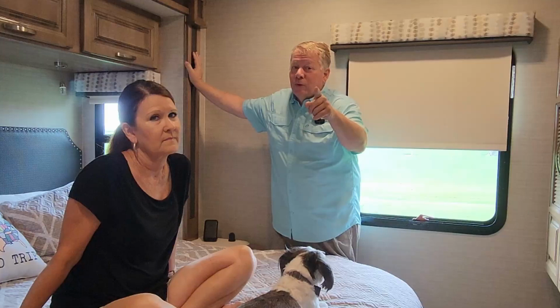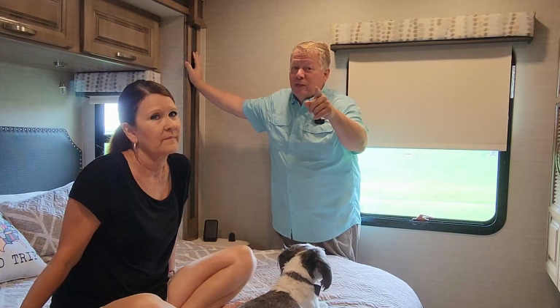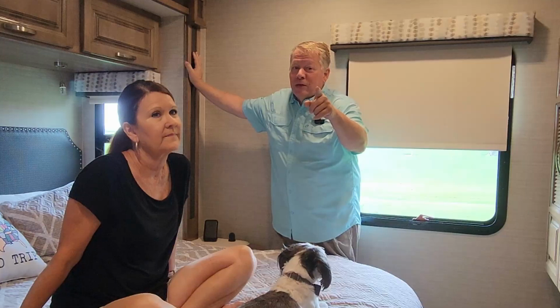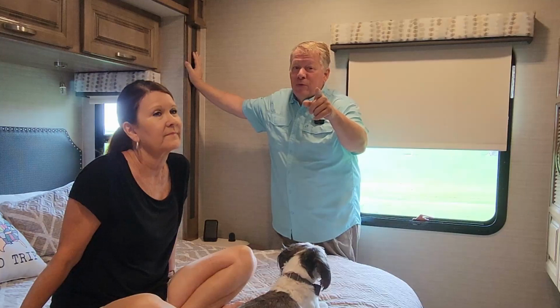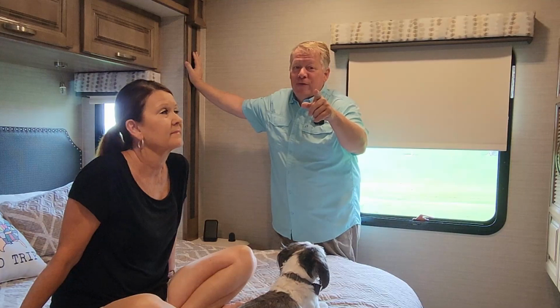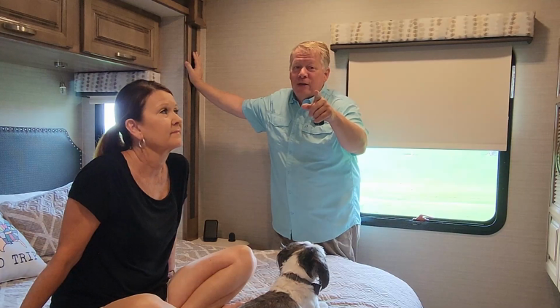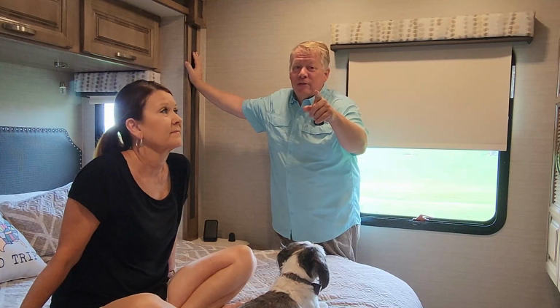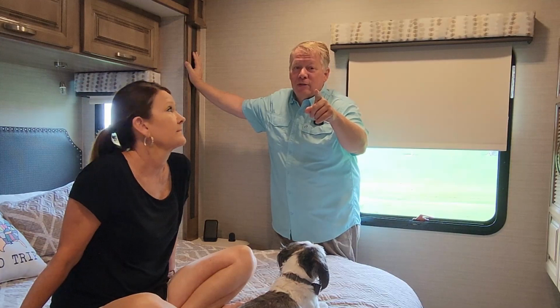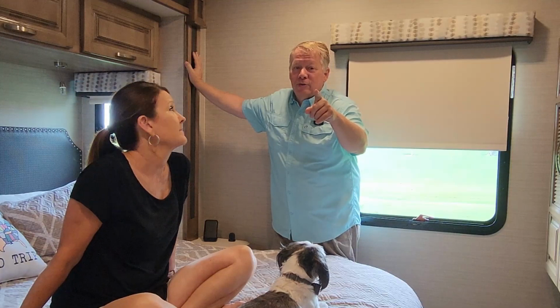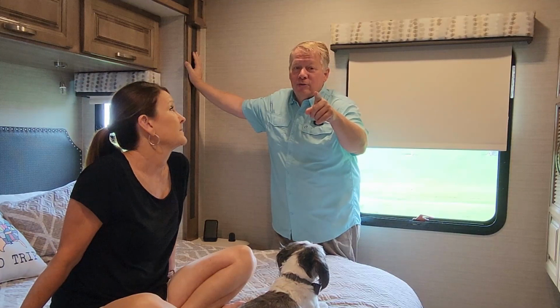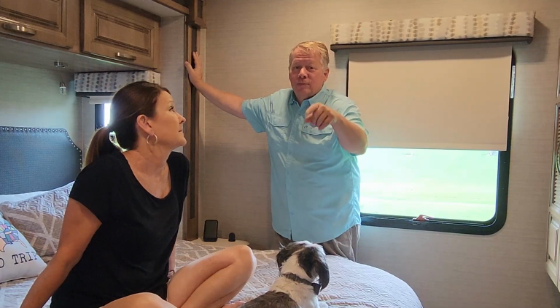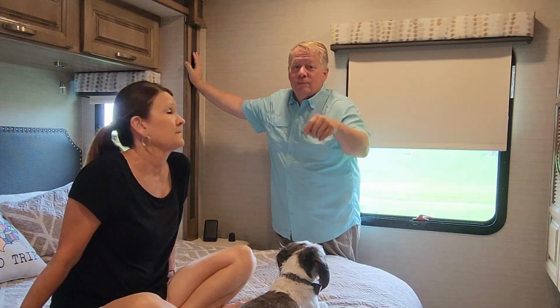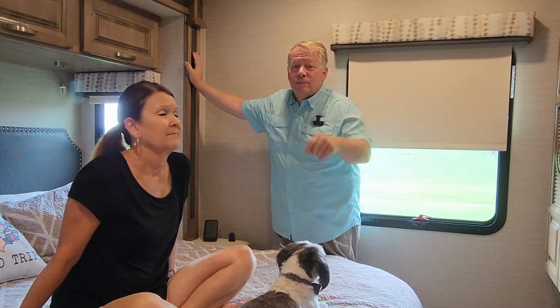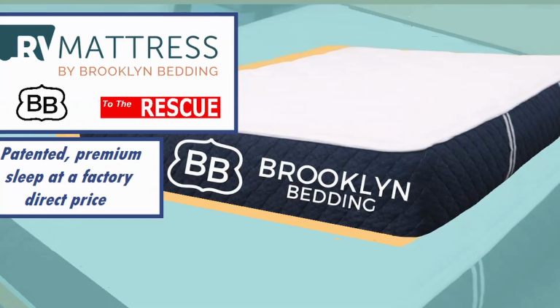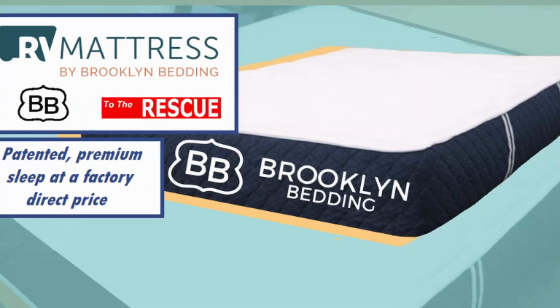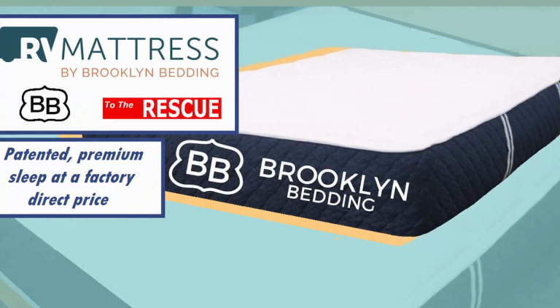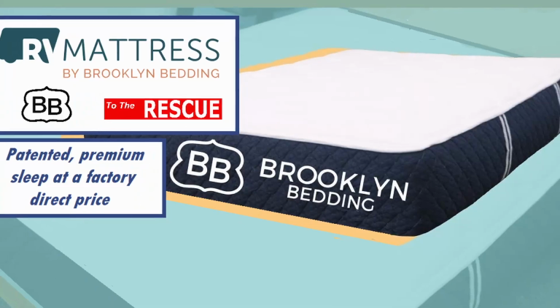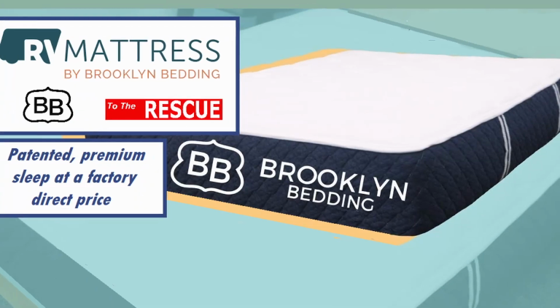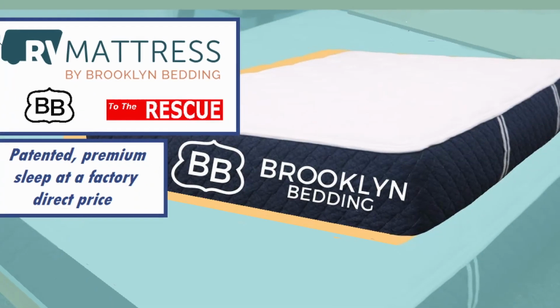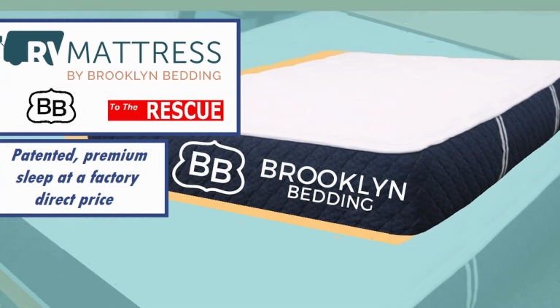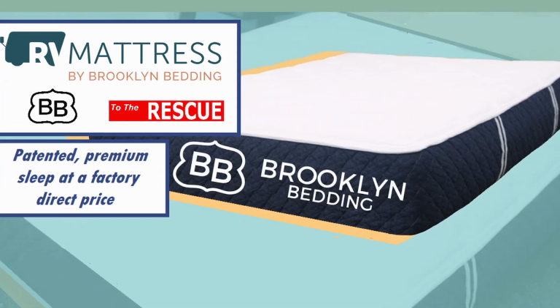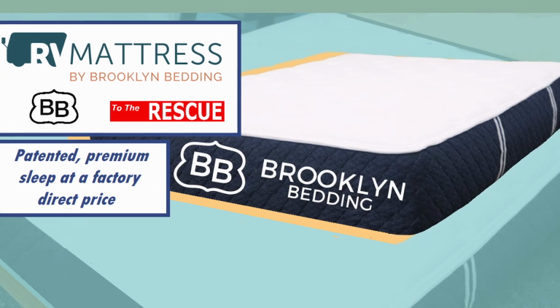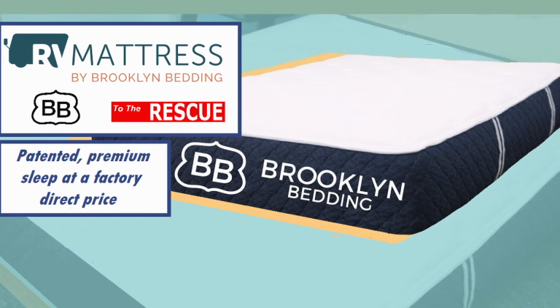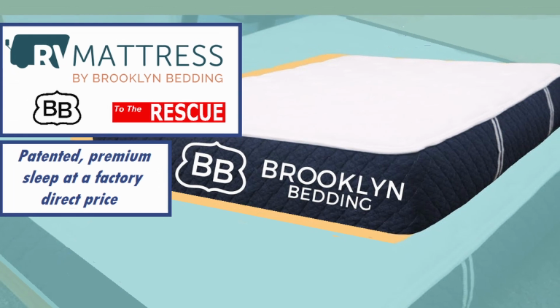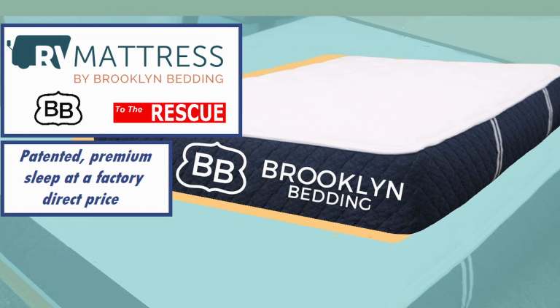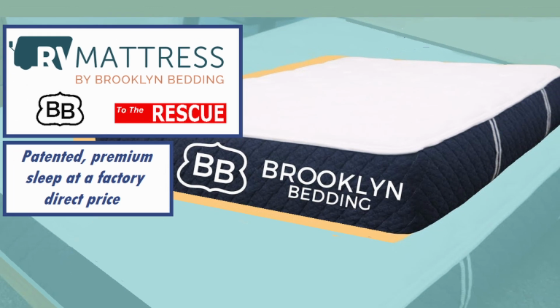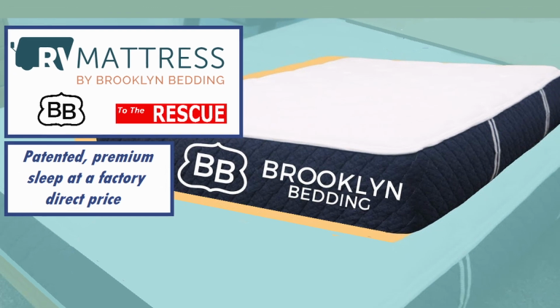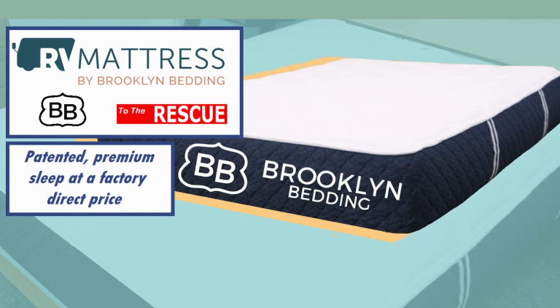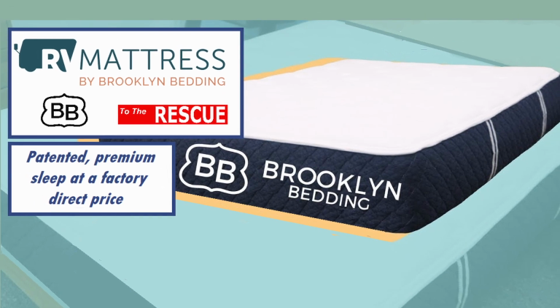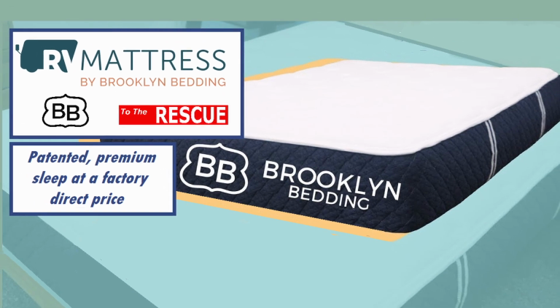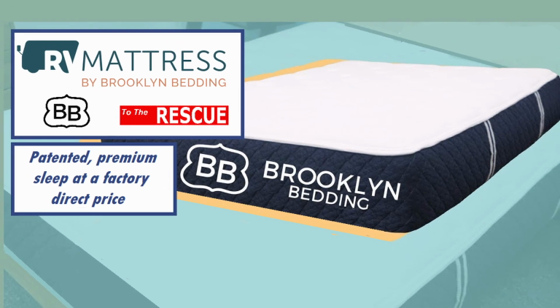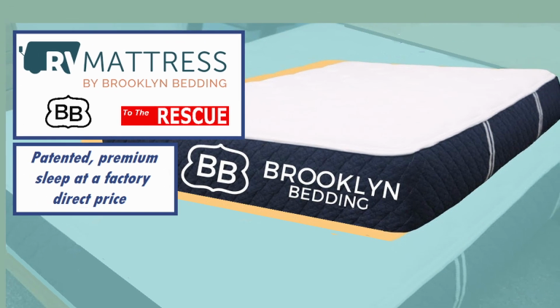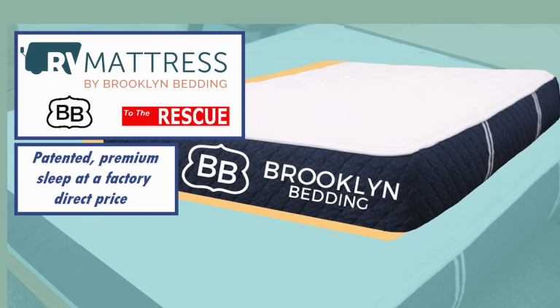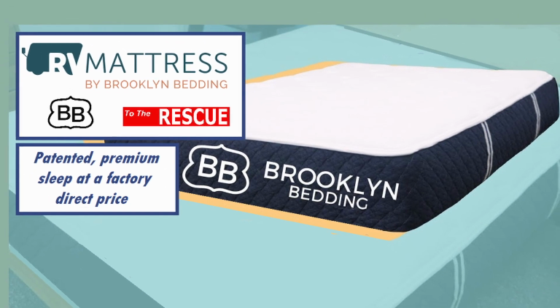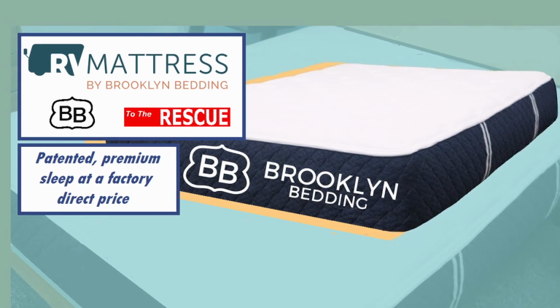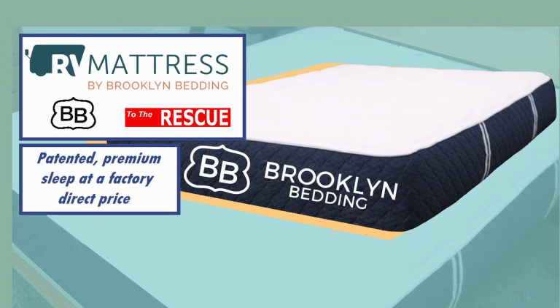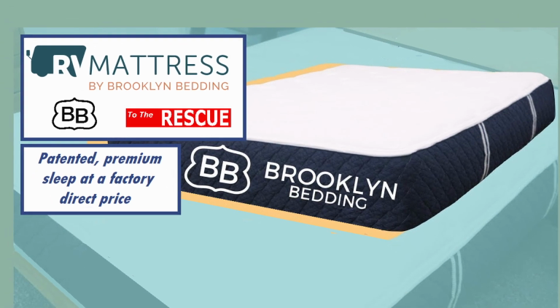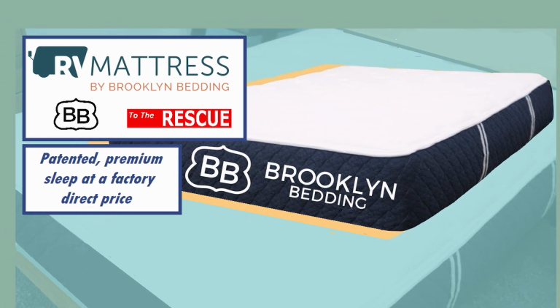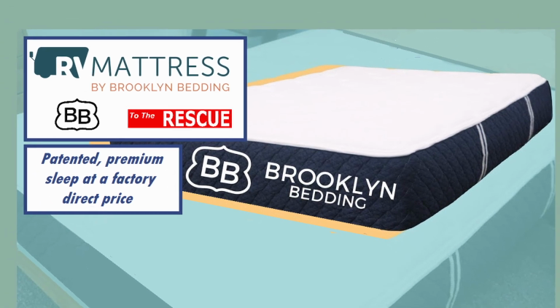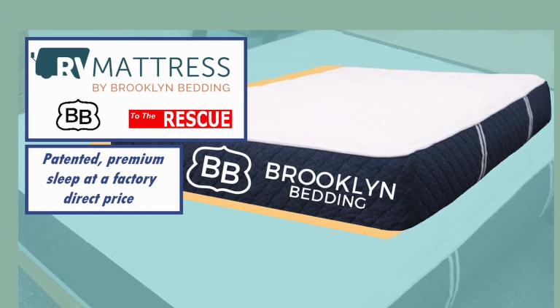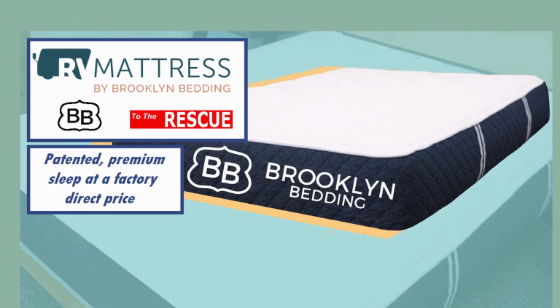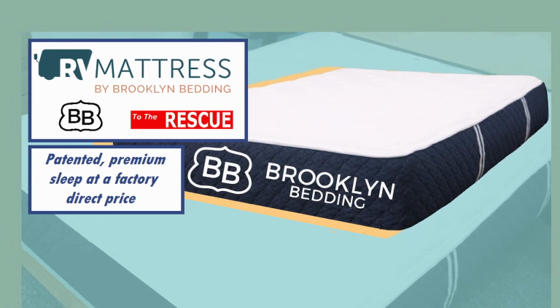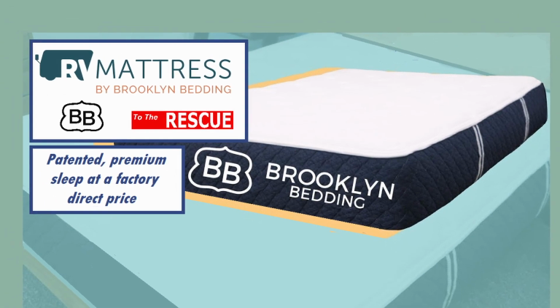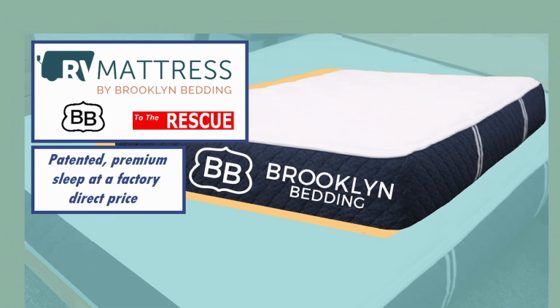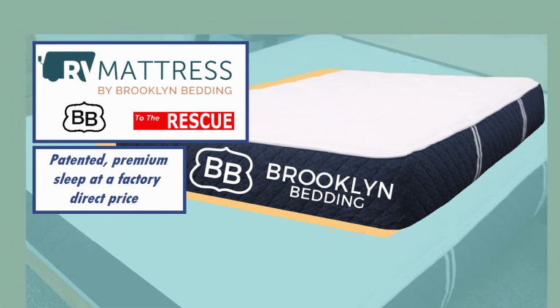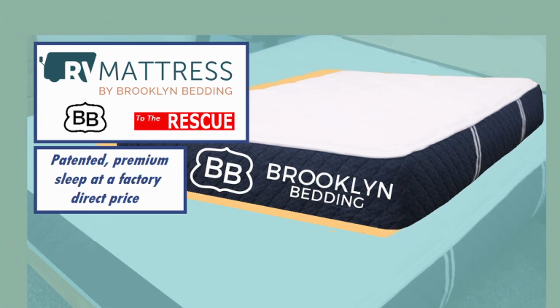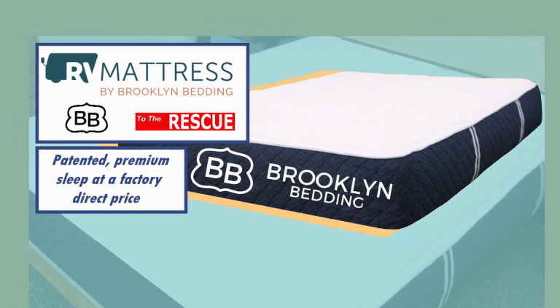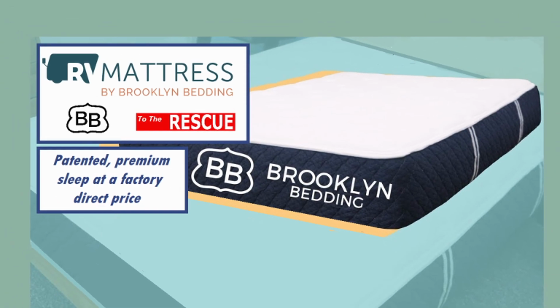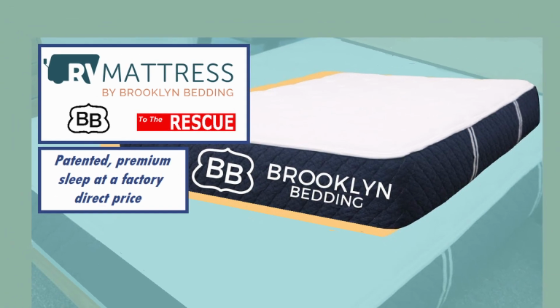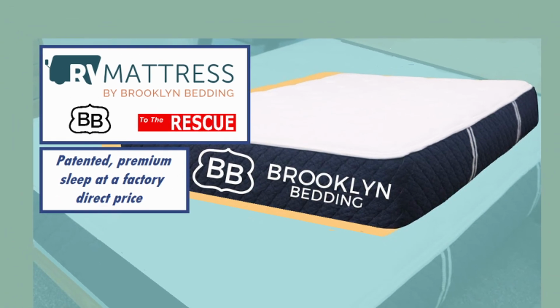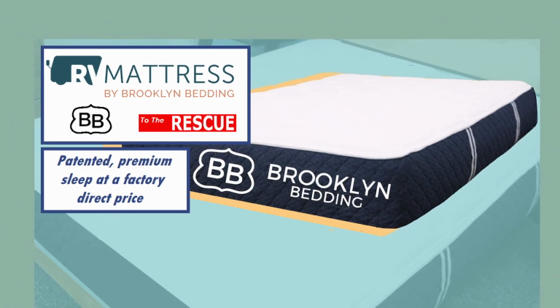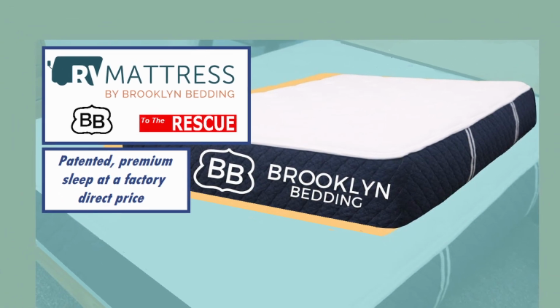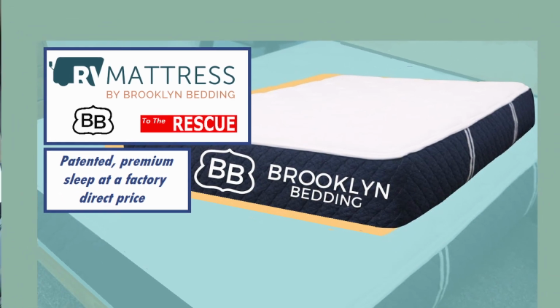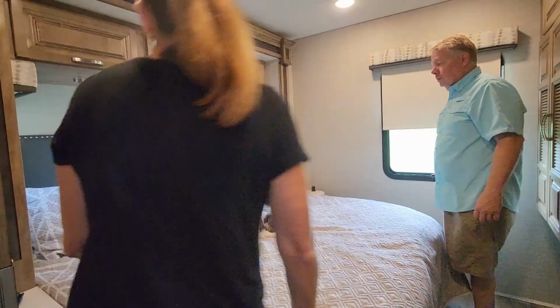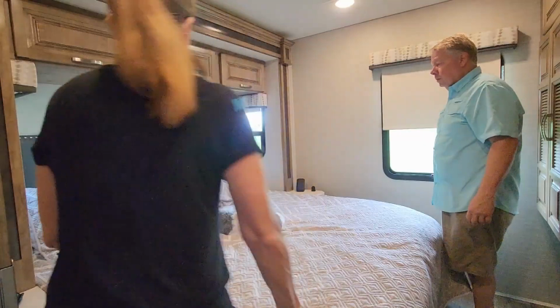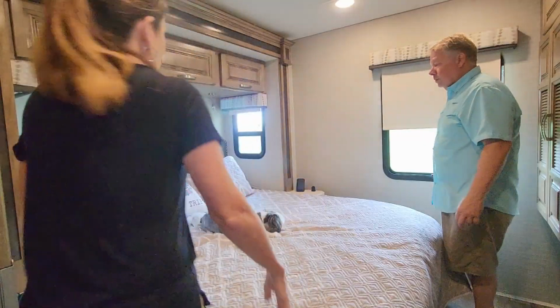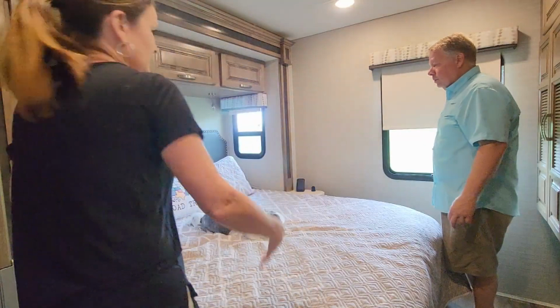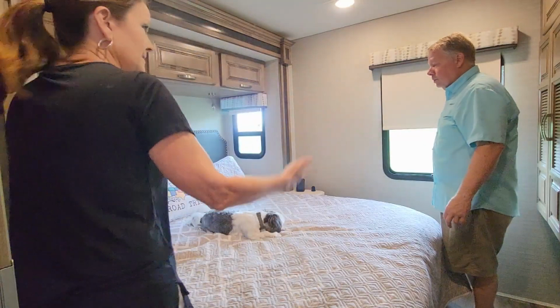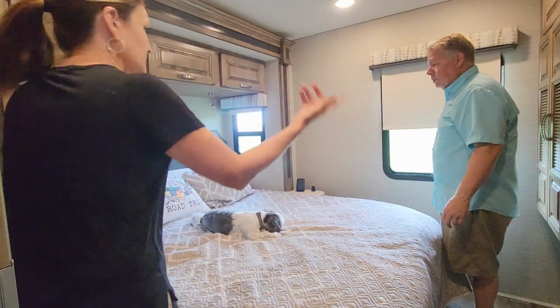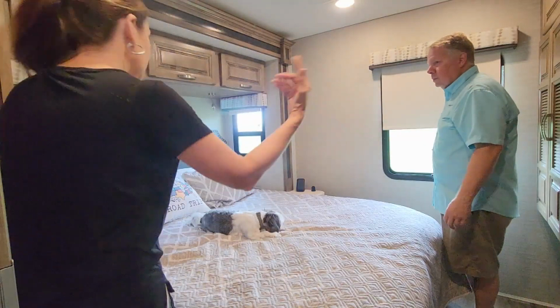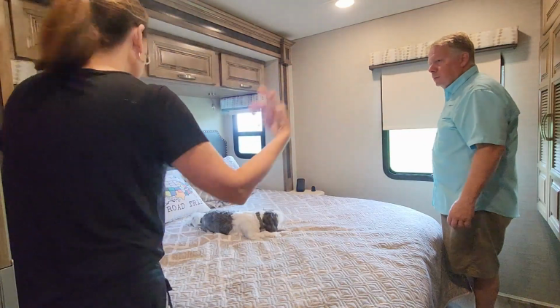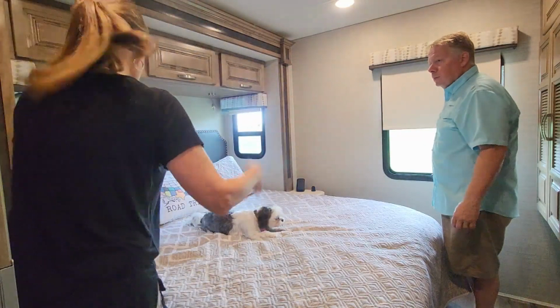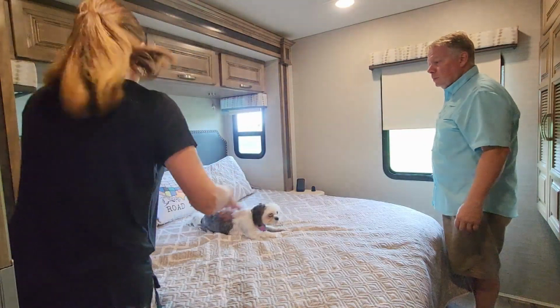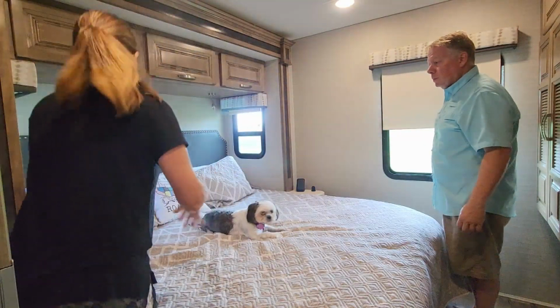Today's video is sponsored by Brooklyn Bedding. Let's get rid of this old mattress.